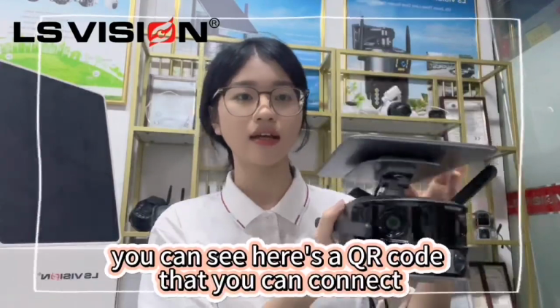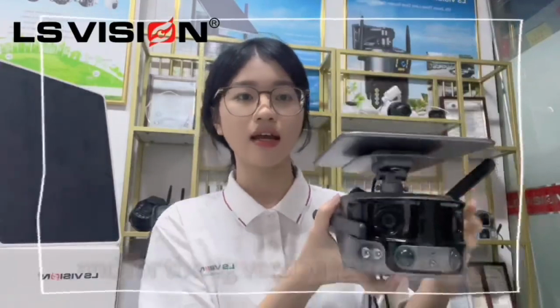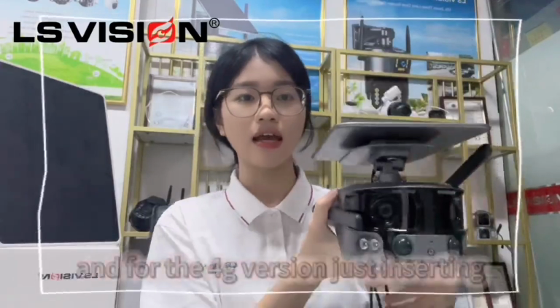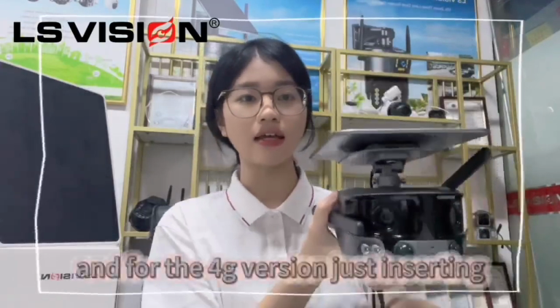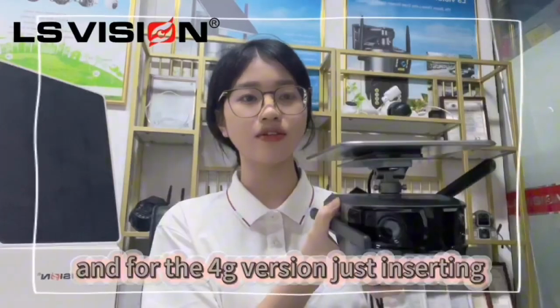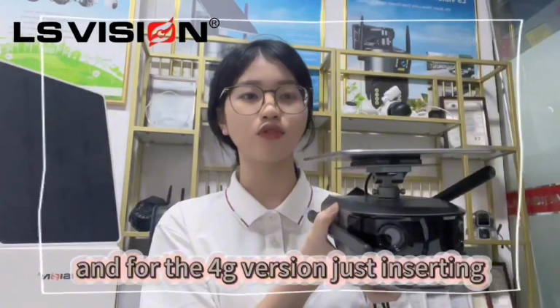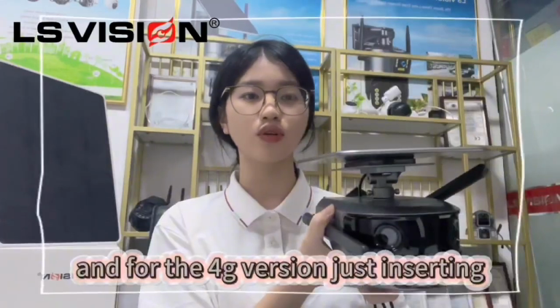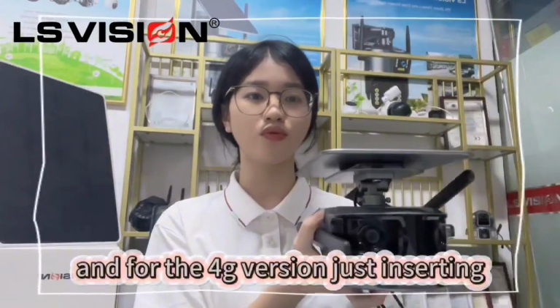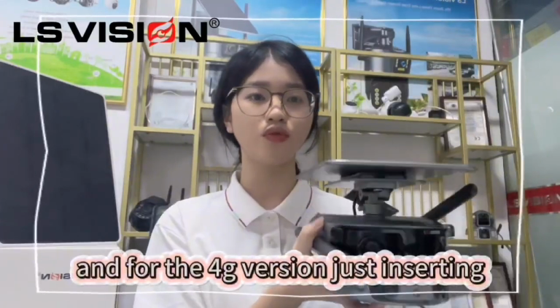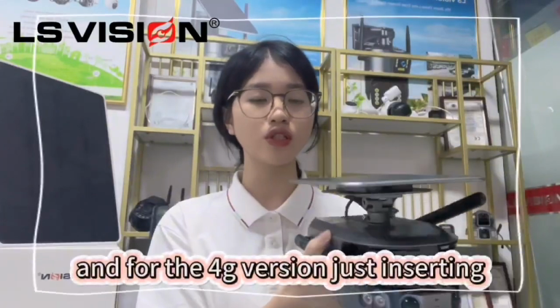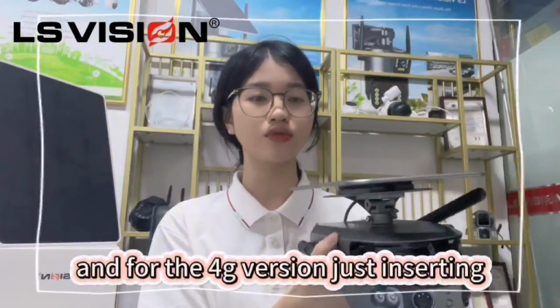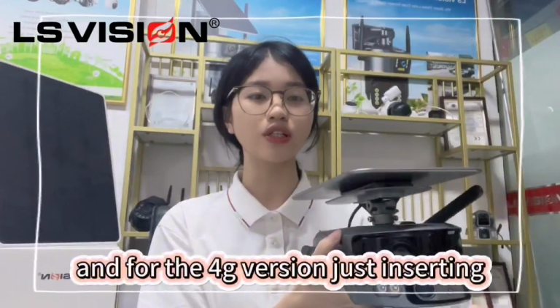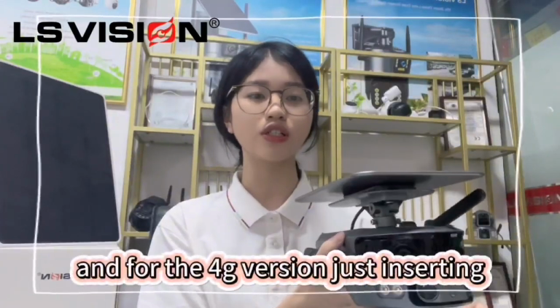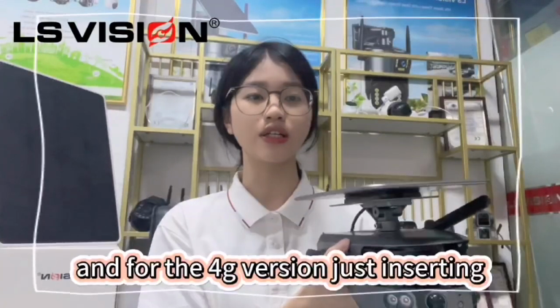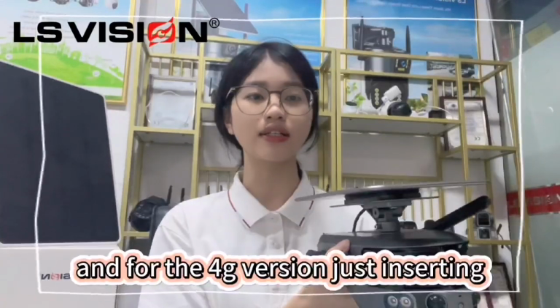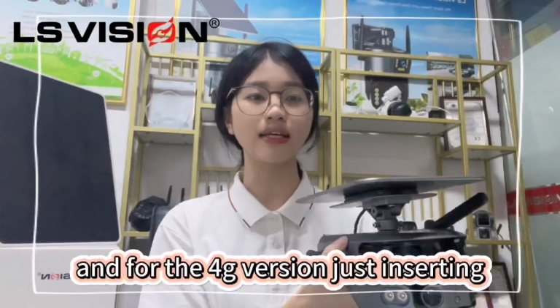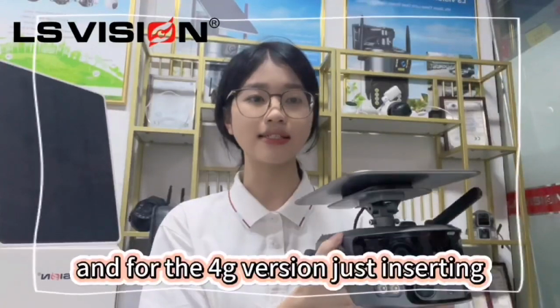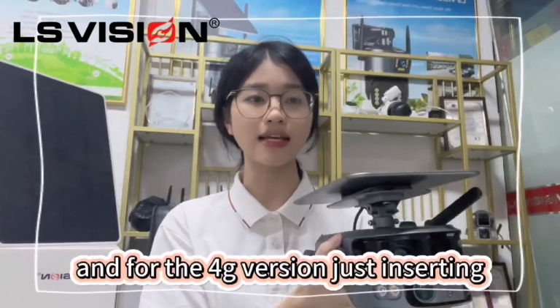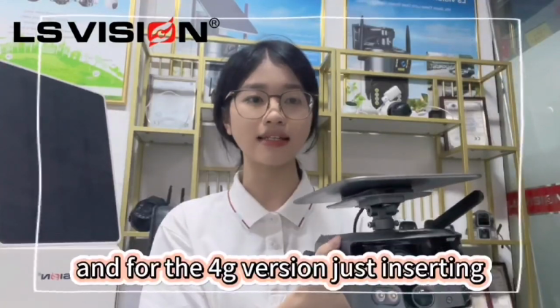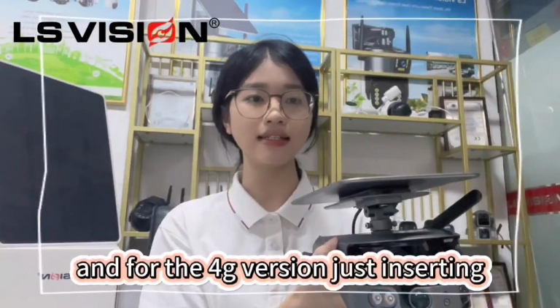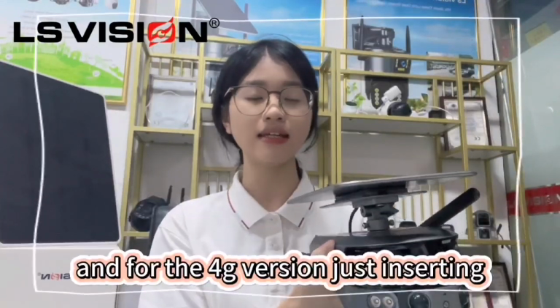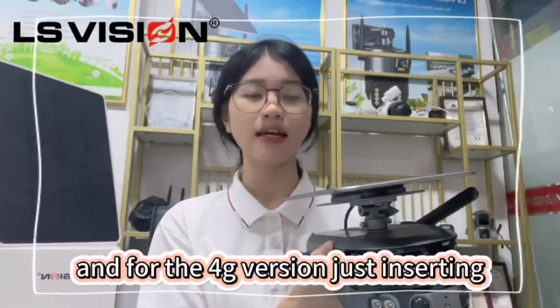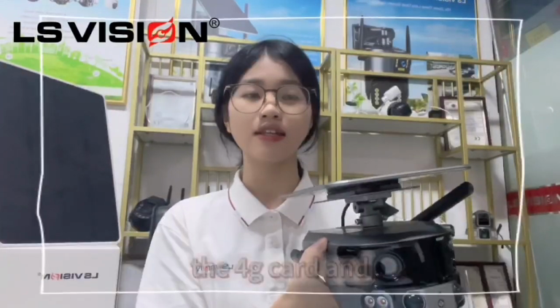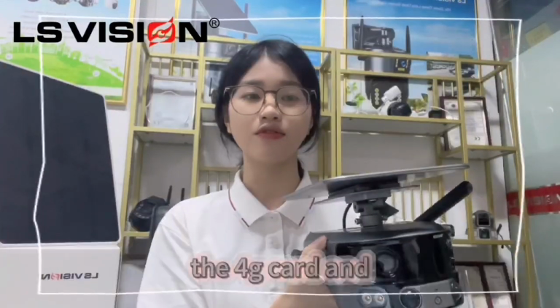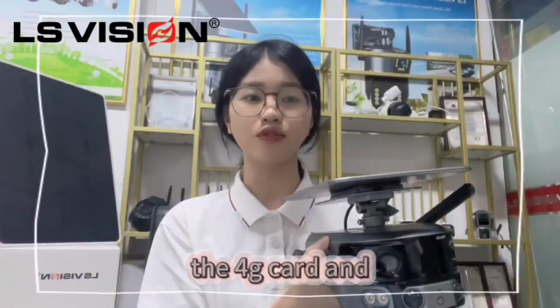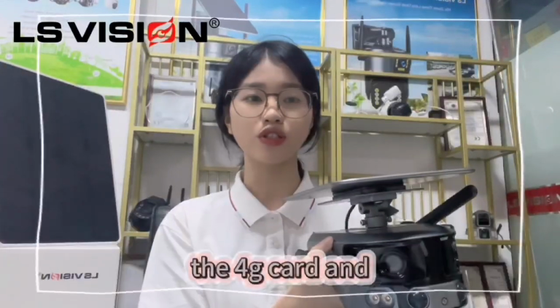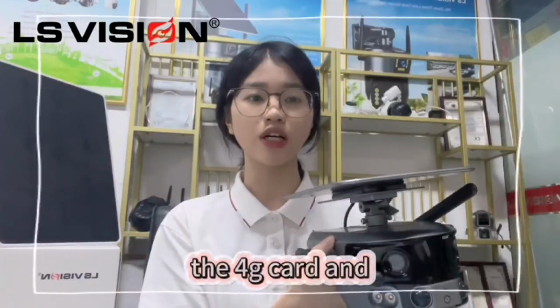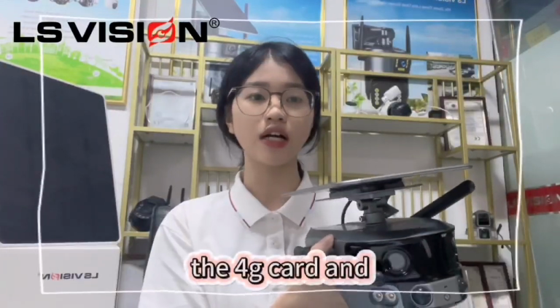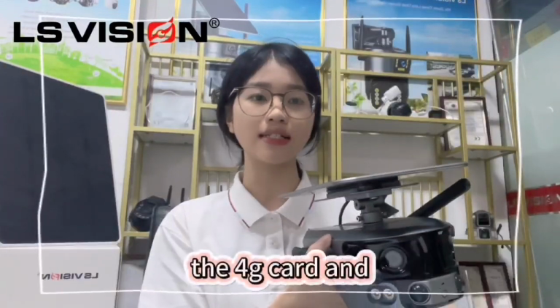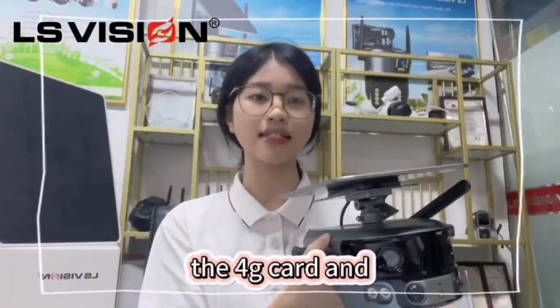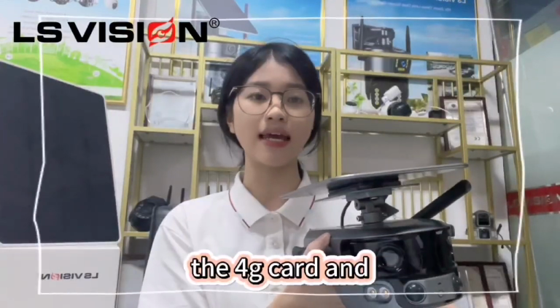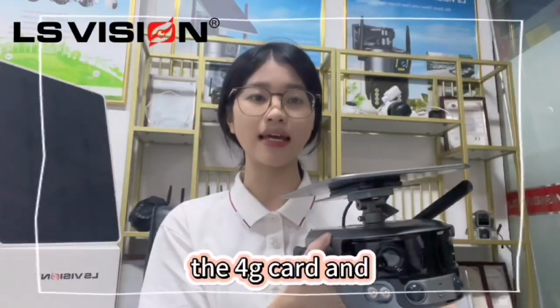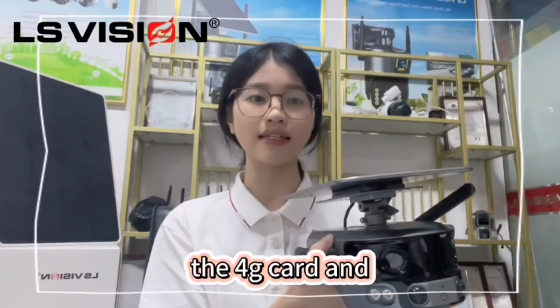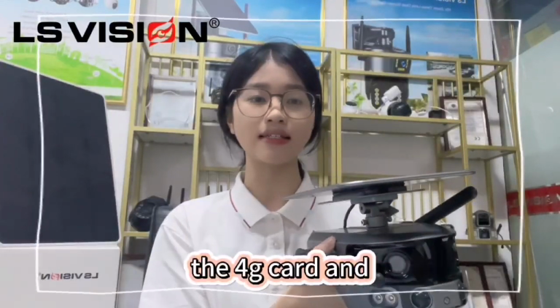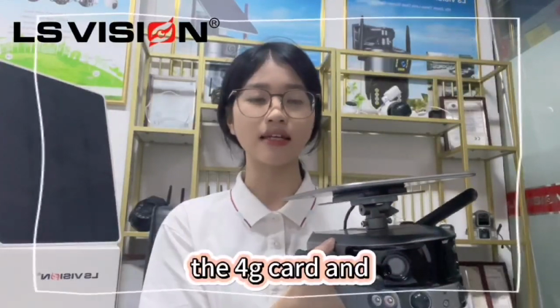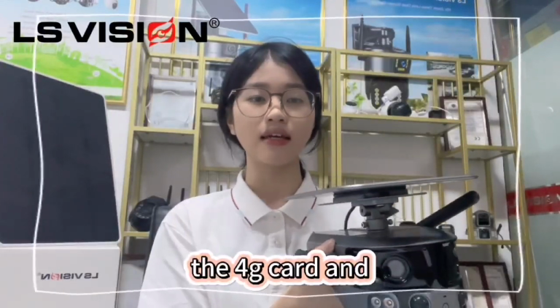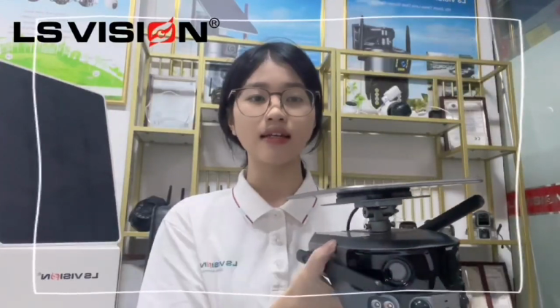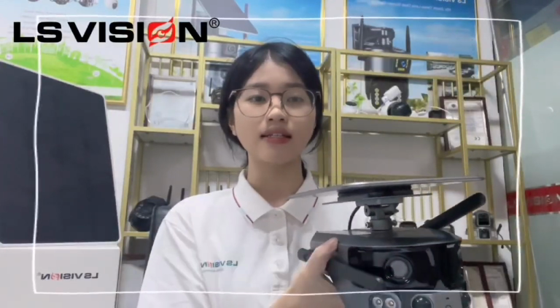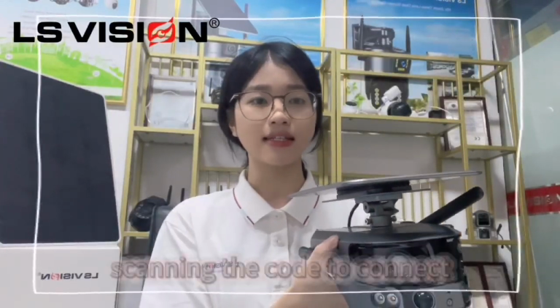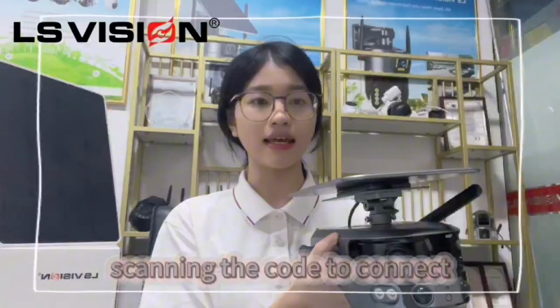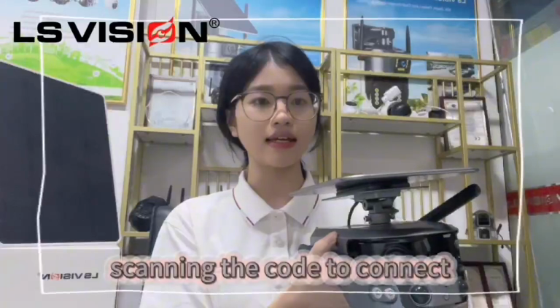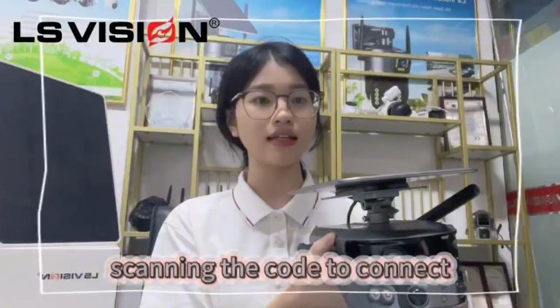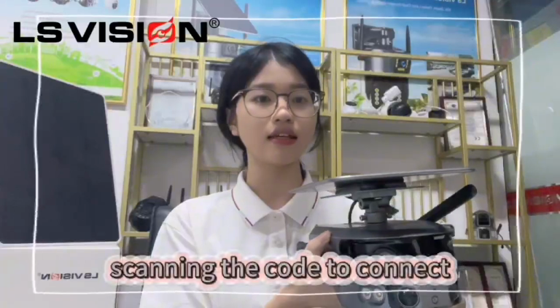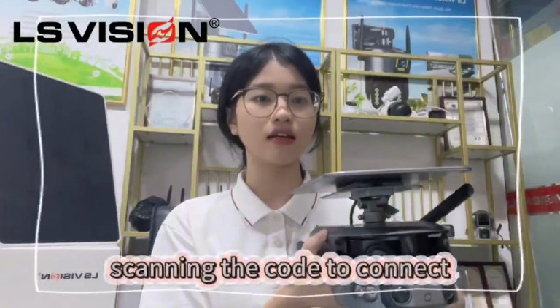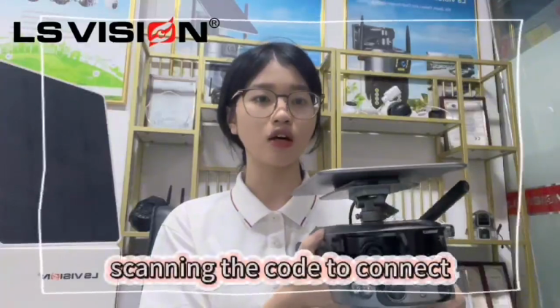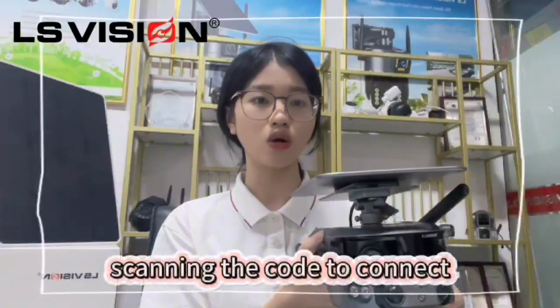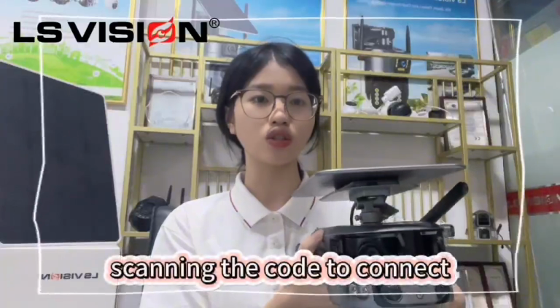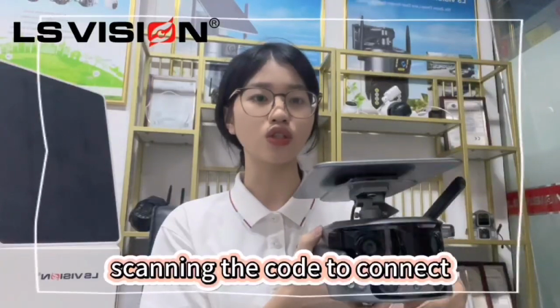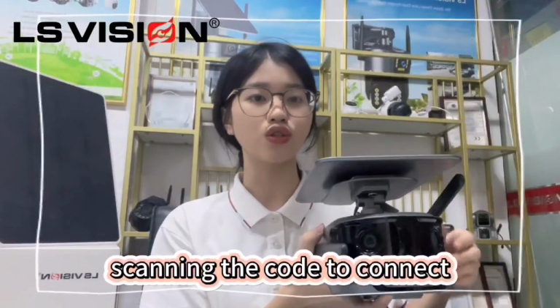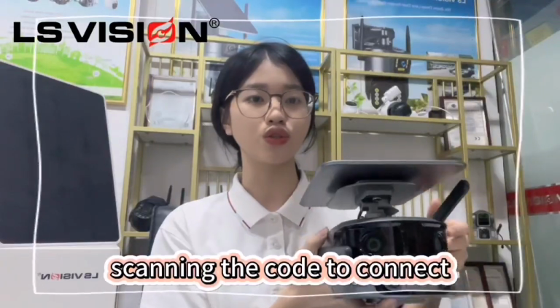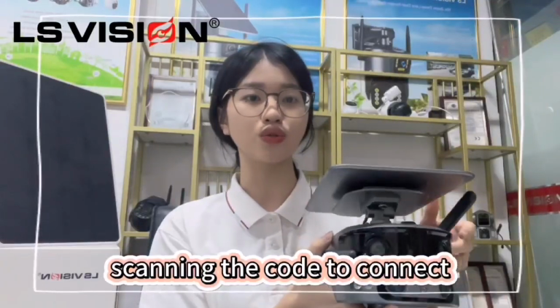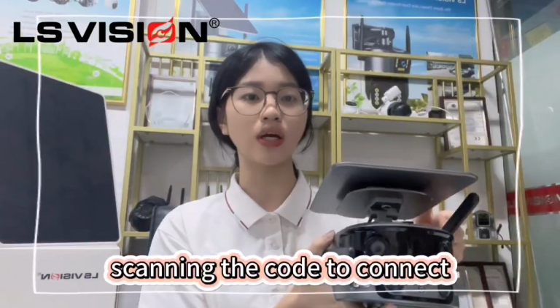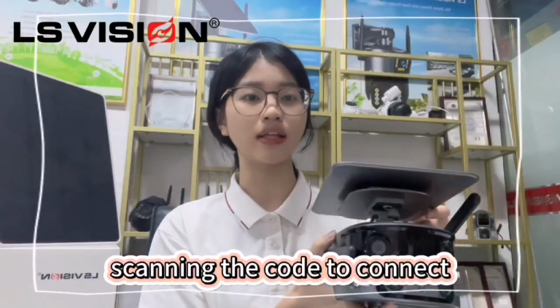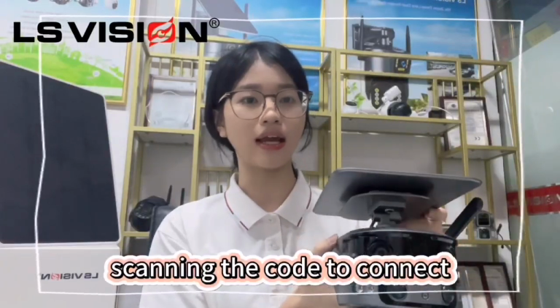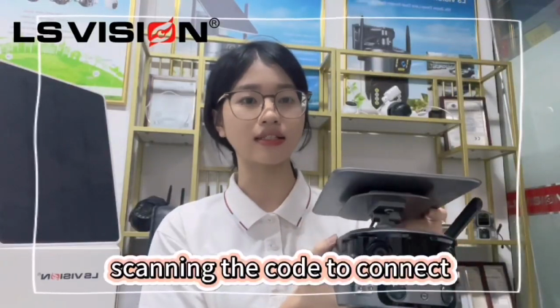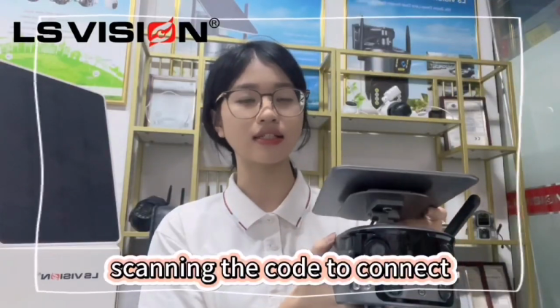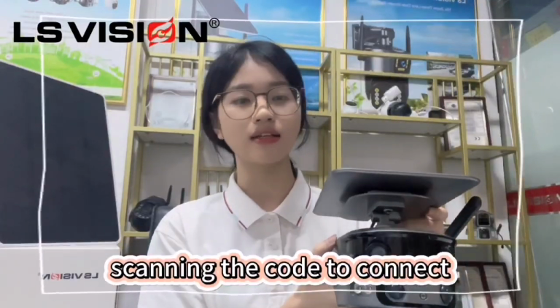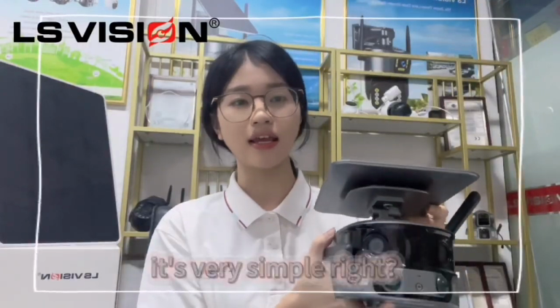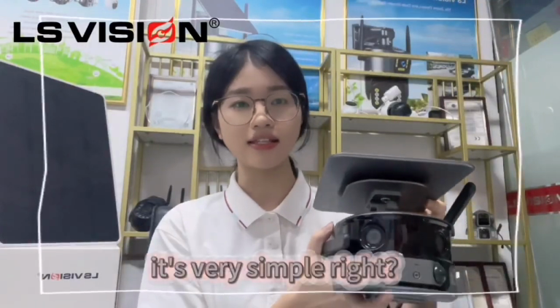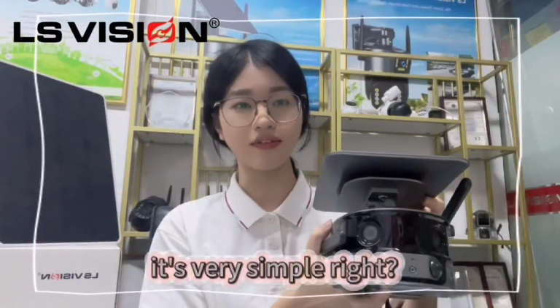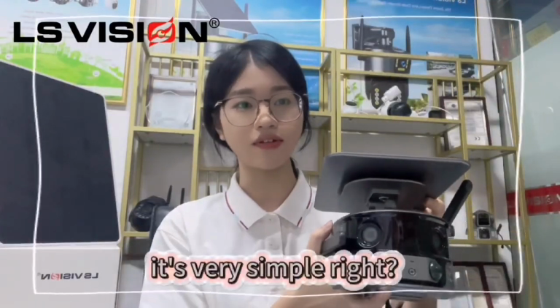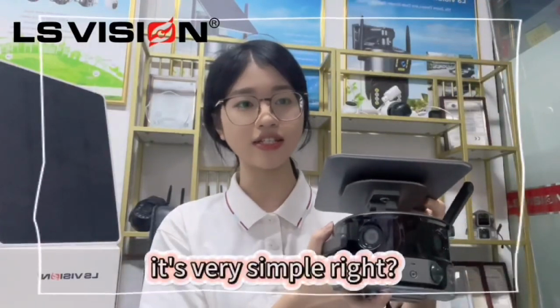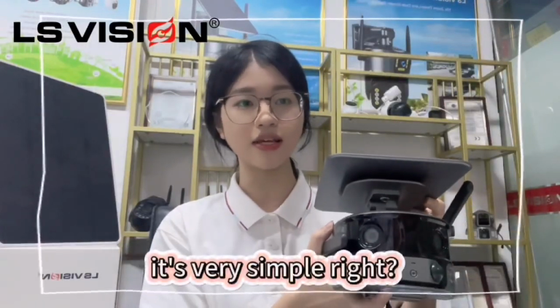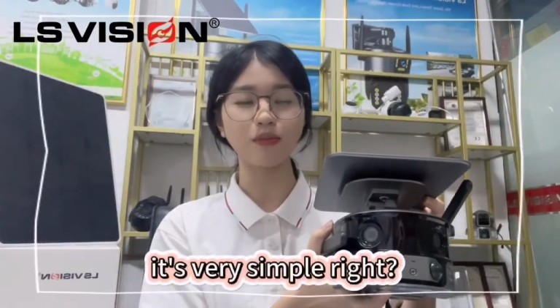And for the 4G version, setting the 4G card and scanning the code to connect is very simple.